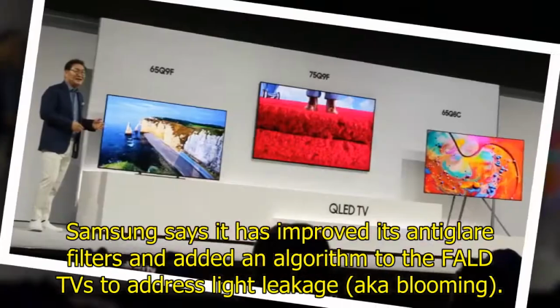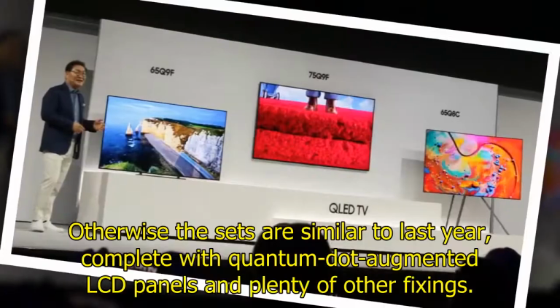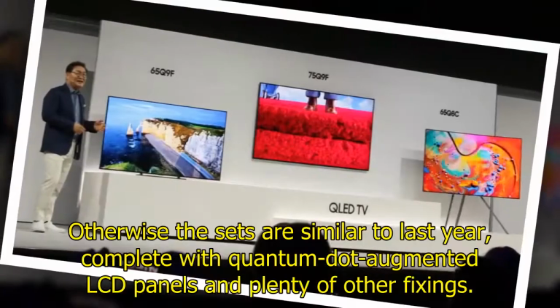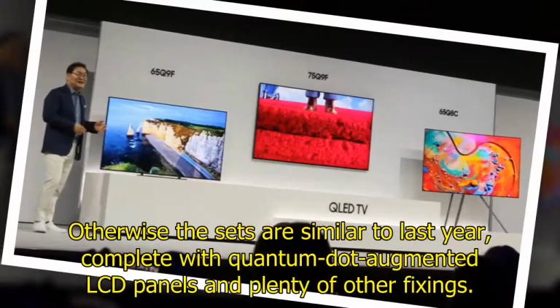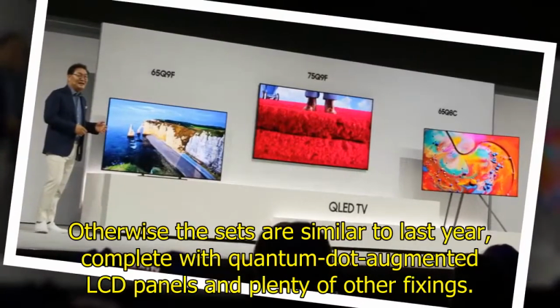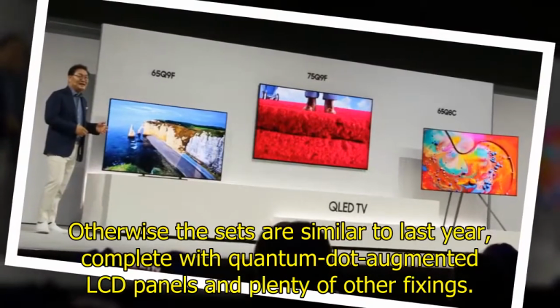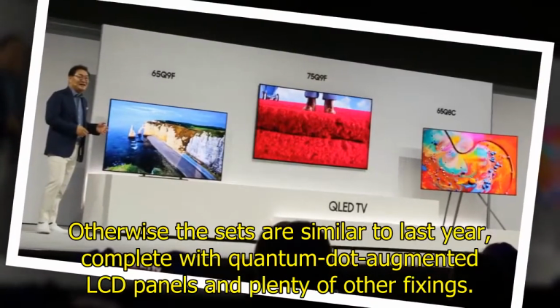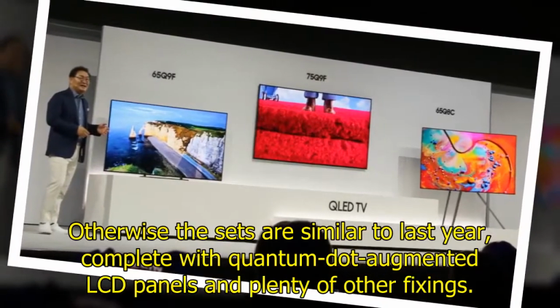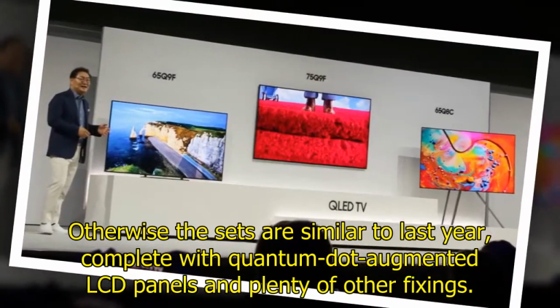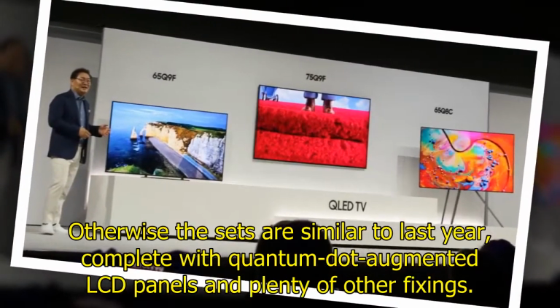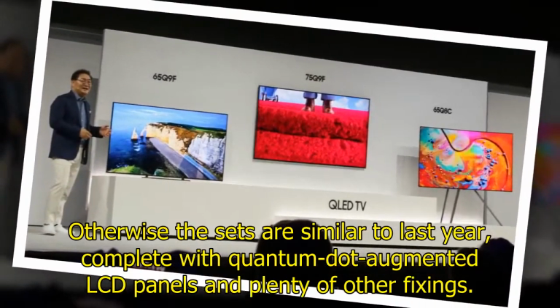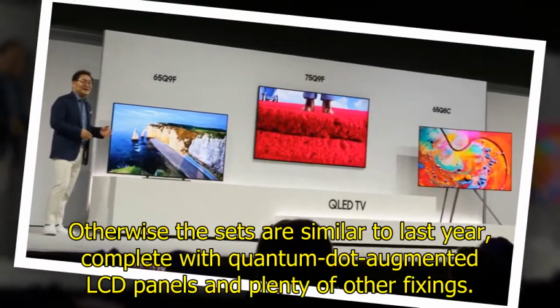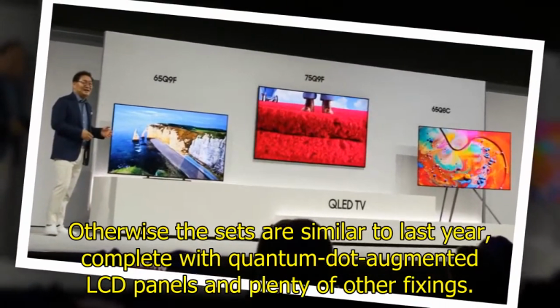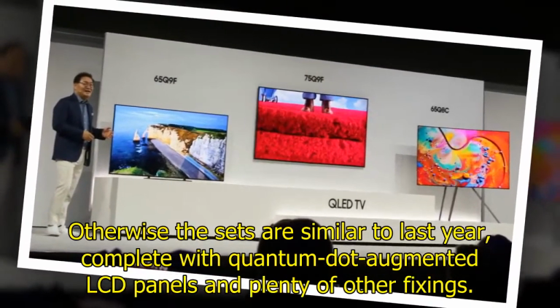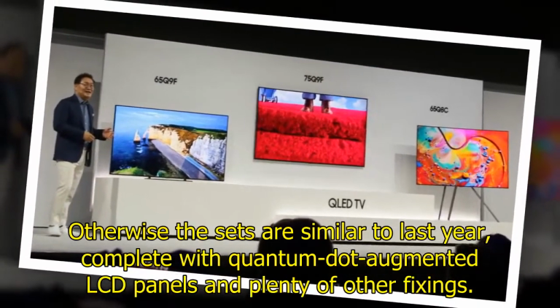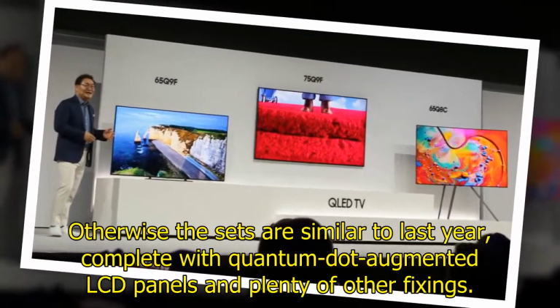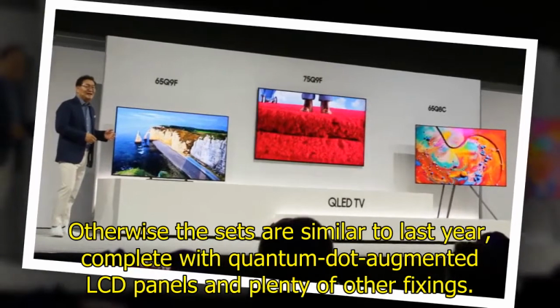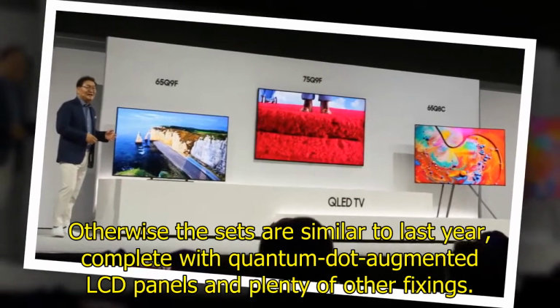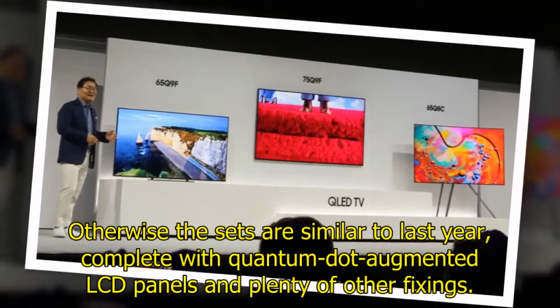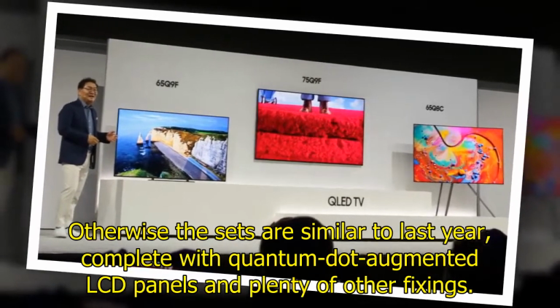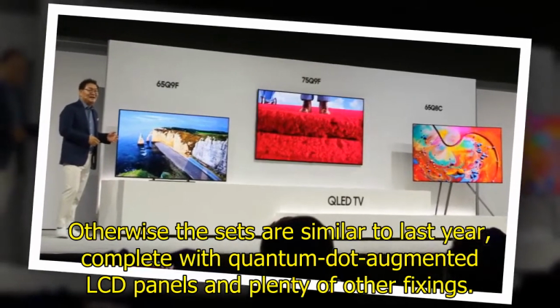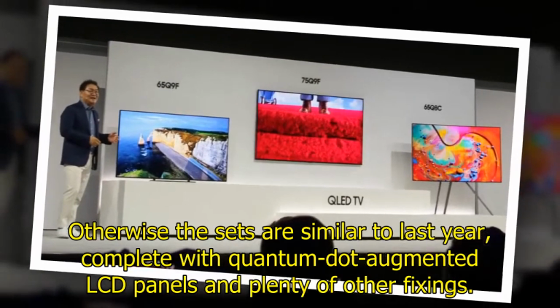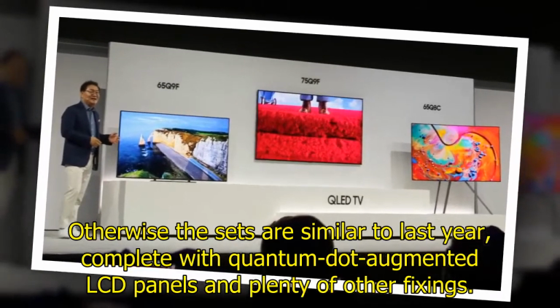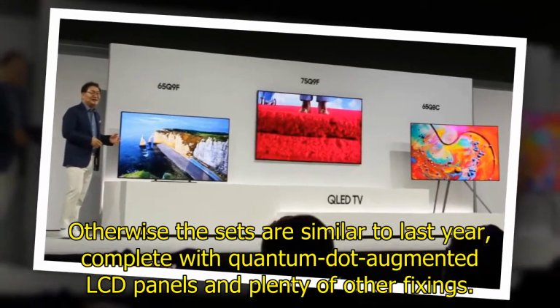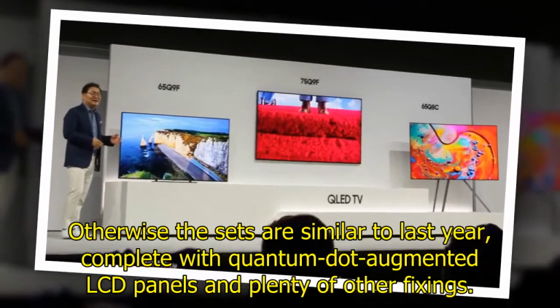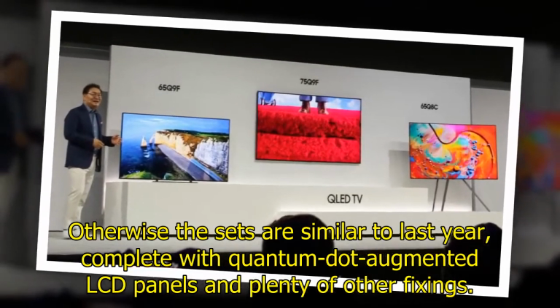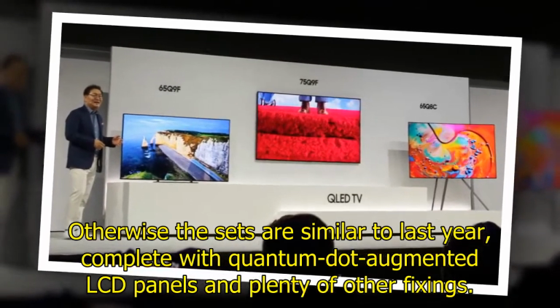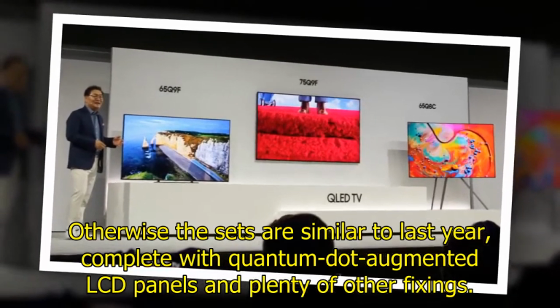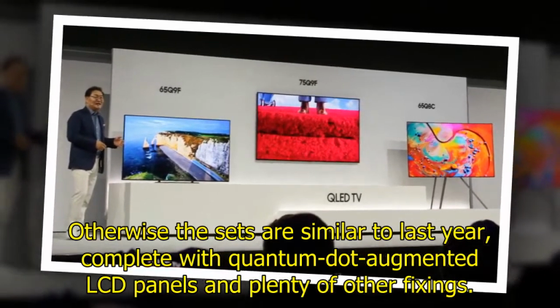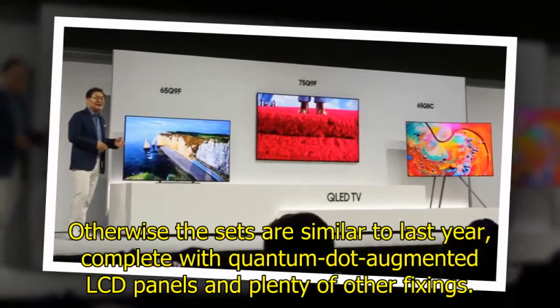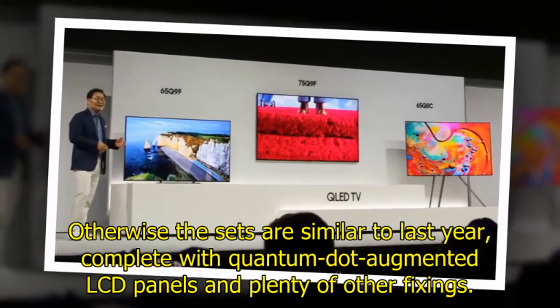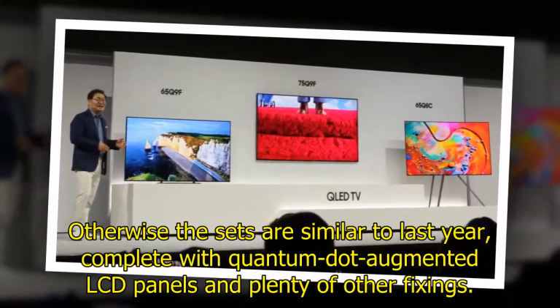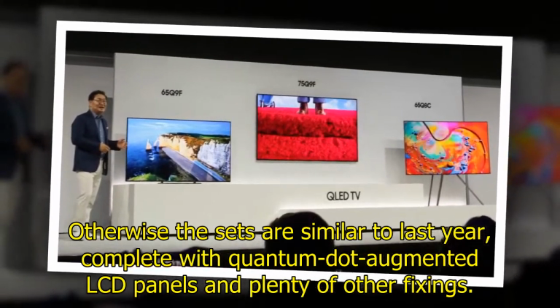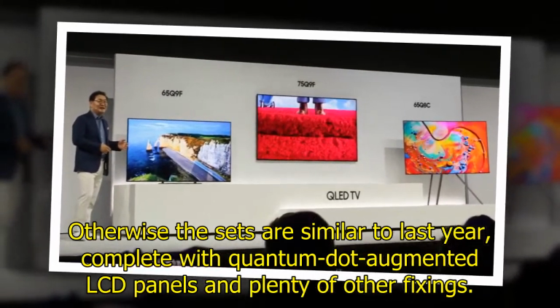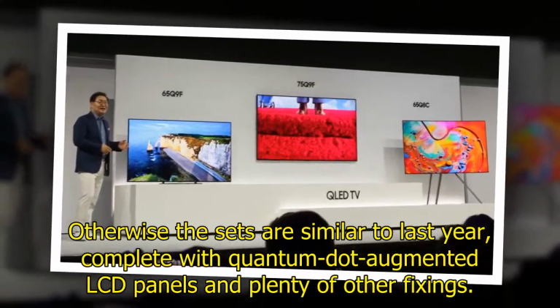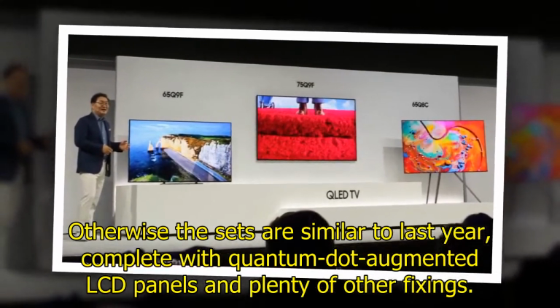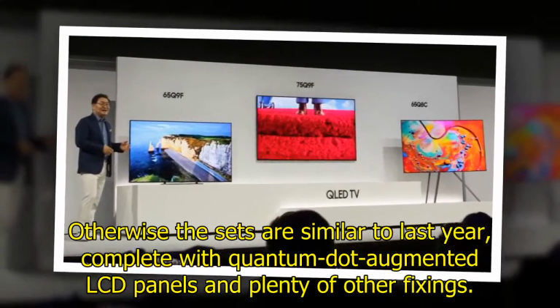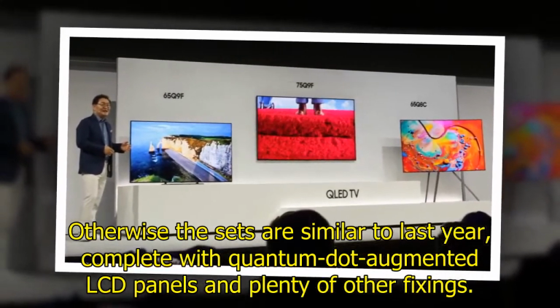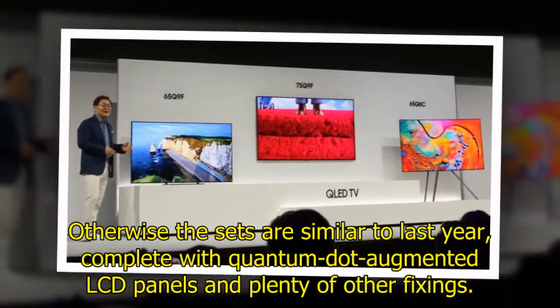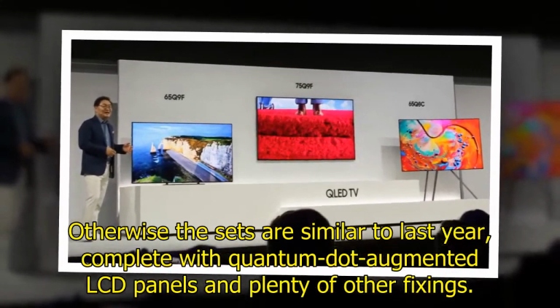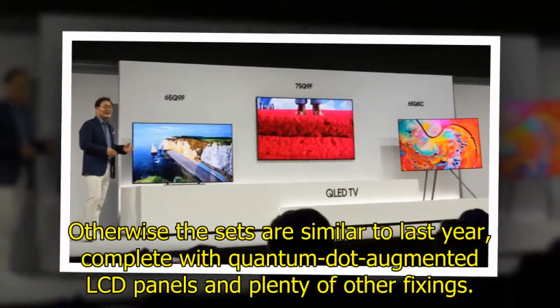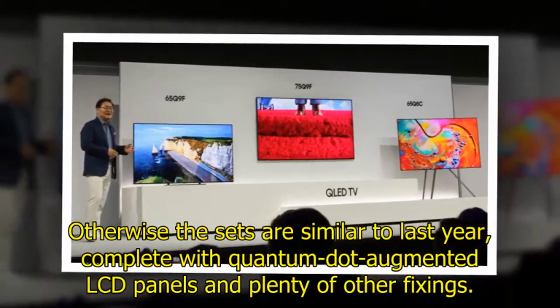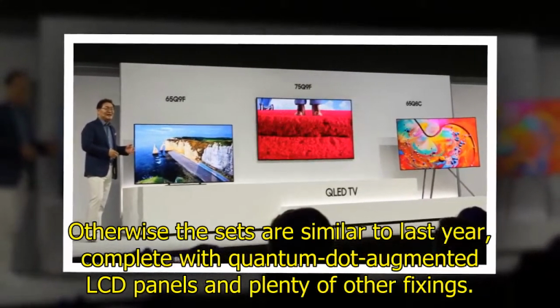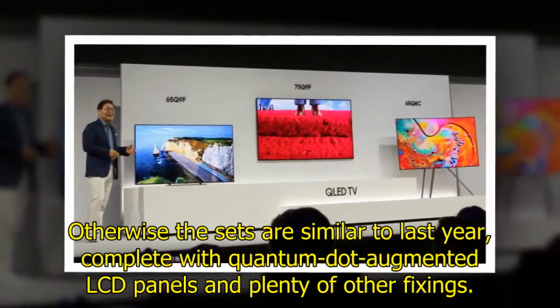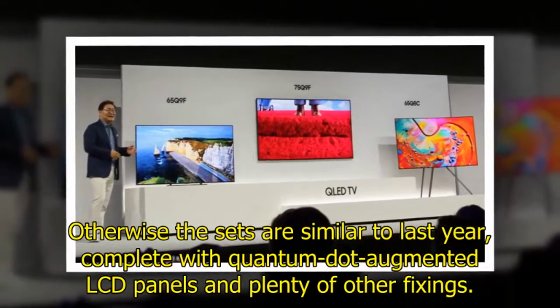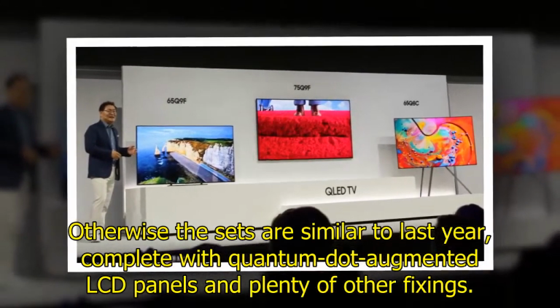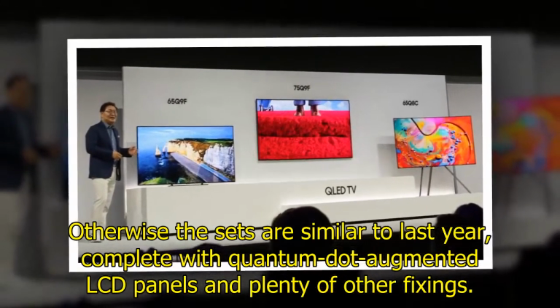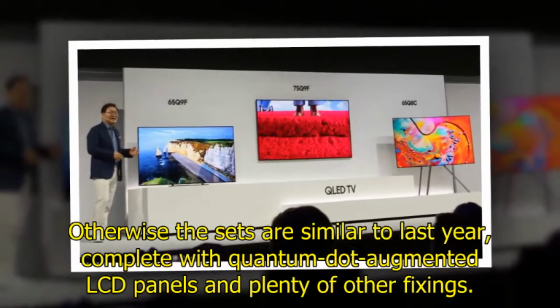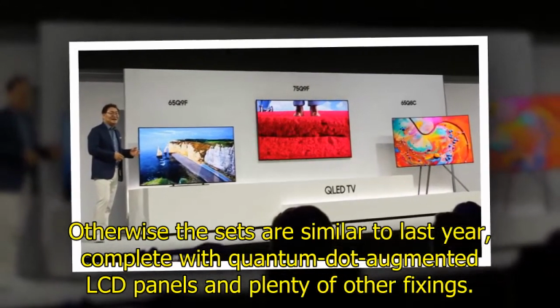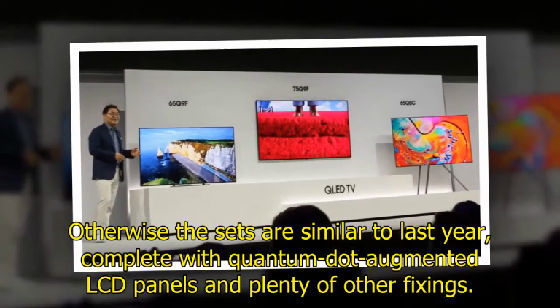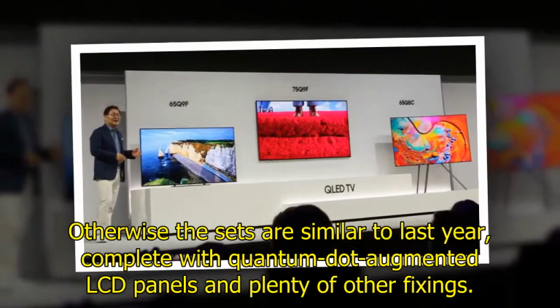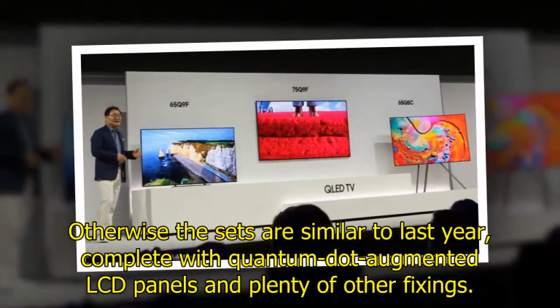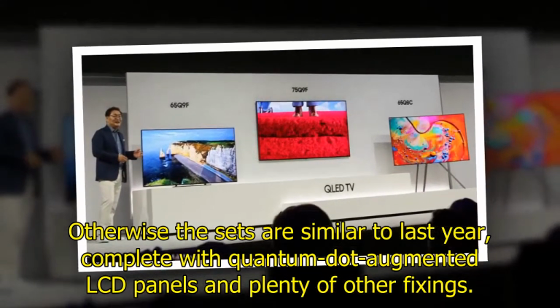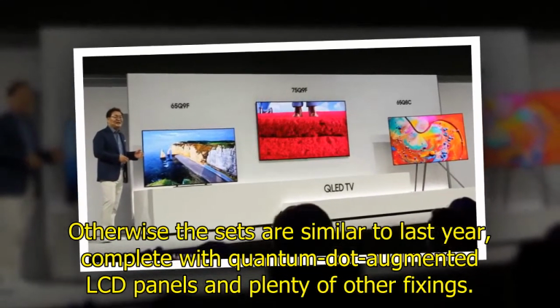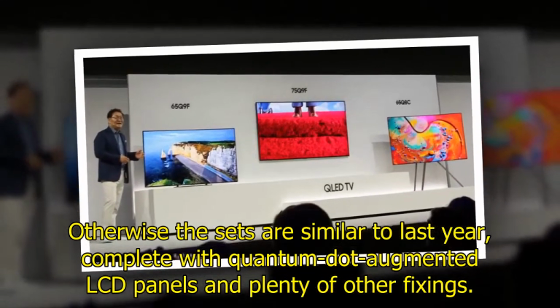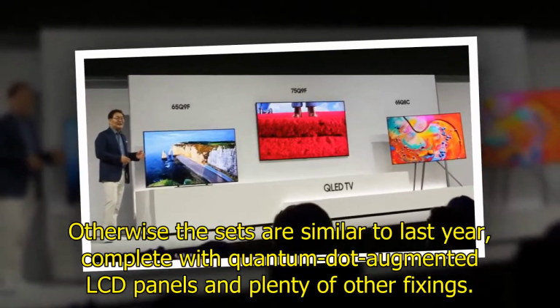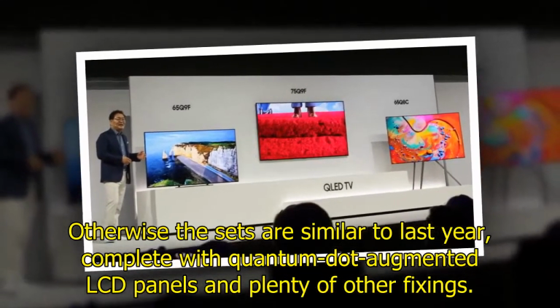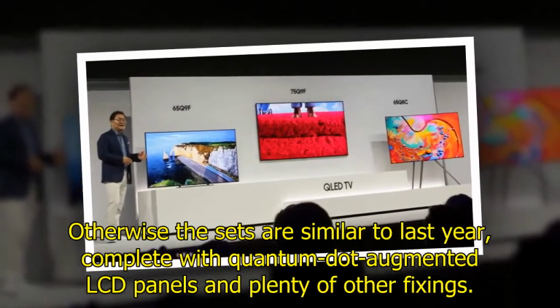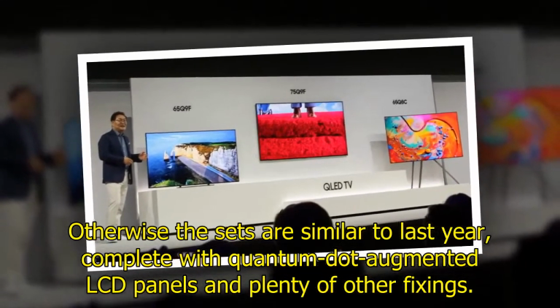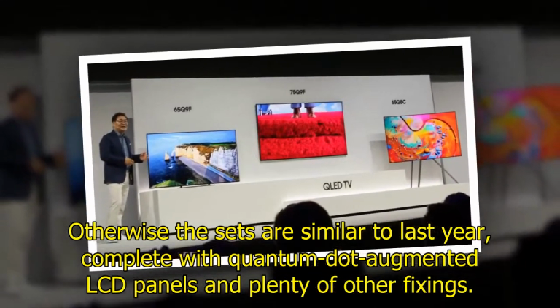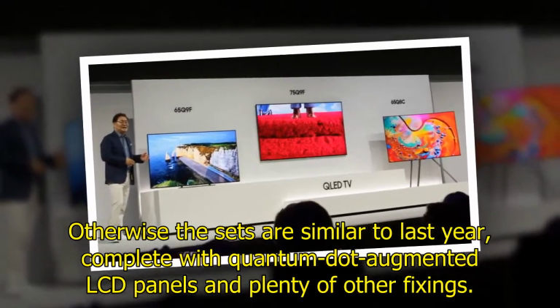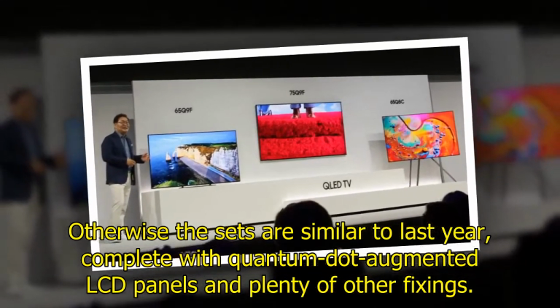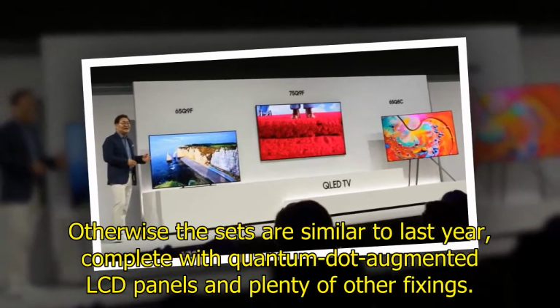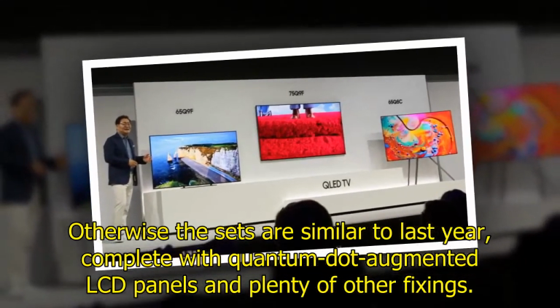Otherwise the sets are similar to last year, complete with quantum-dot augmented LCD panels and plenty of other features.